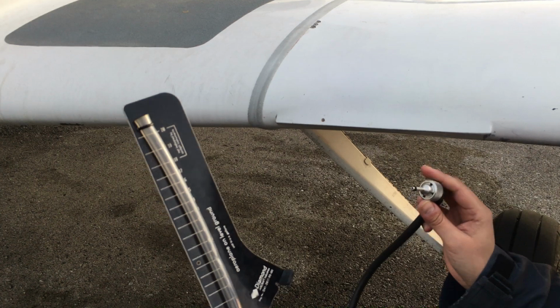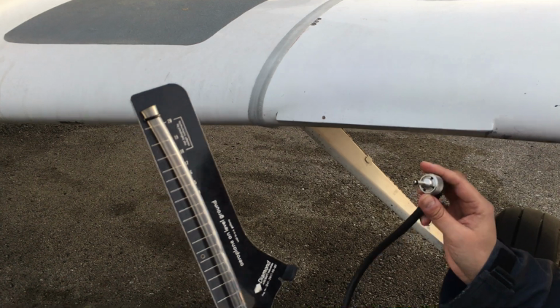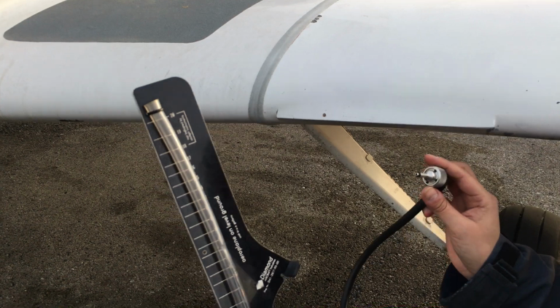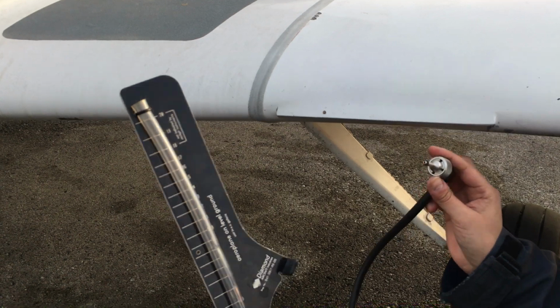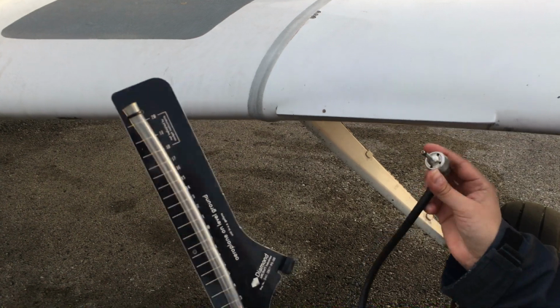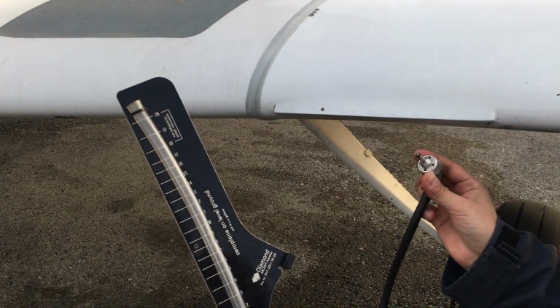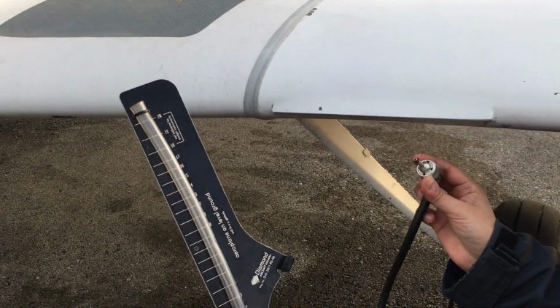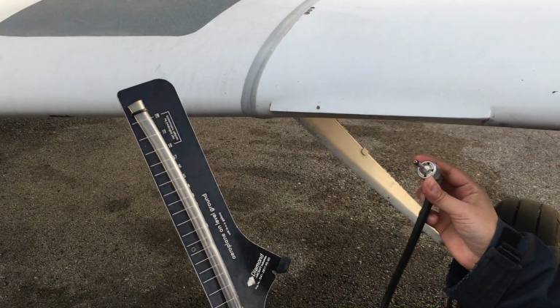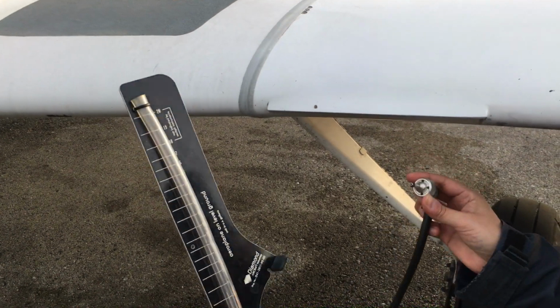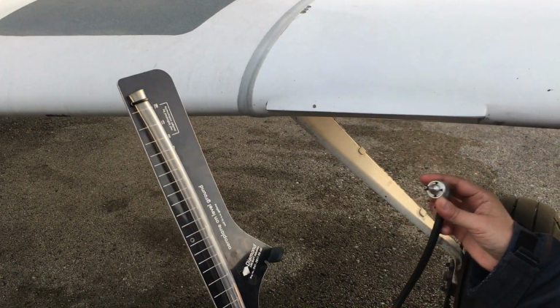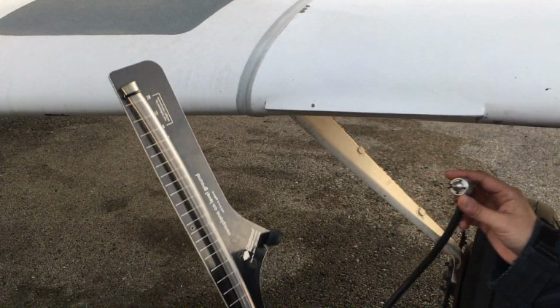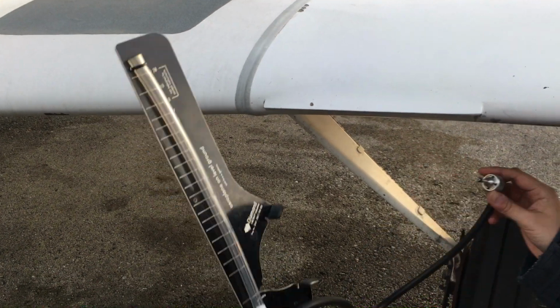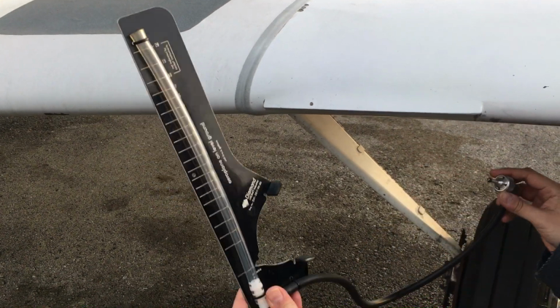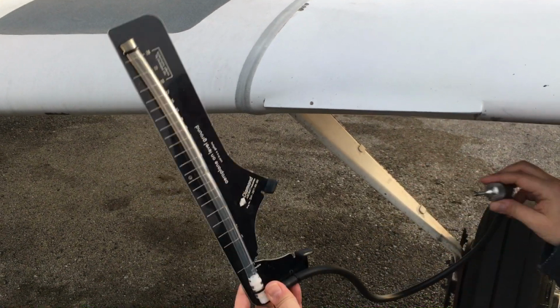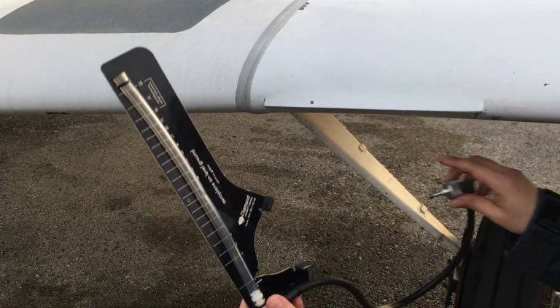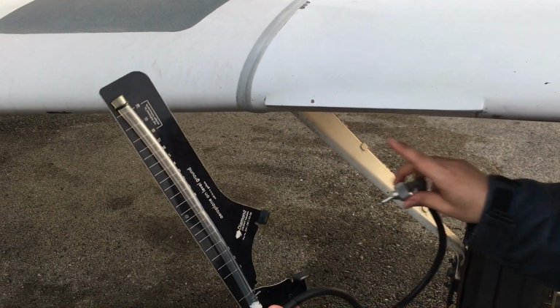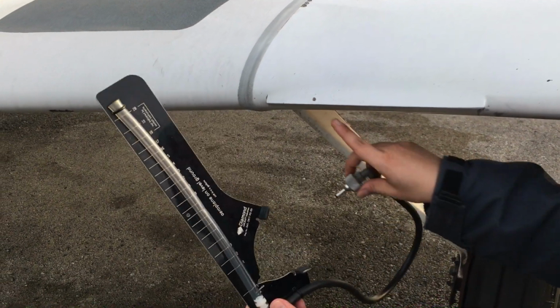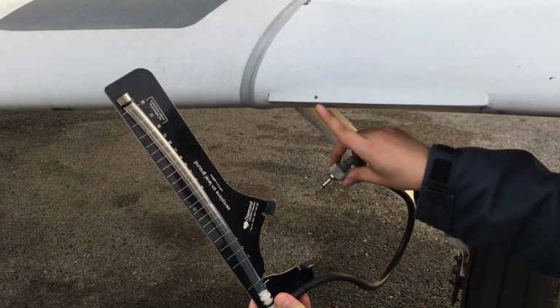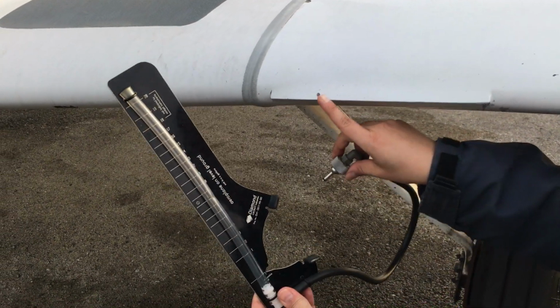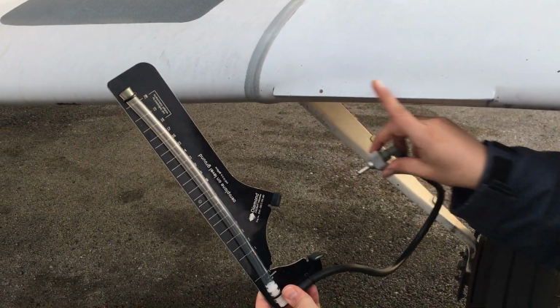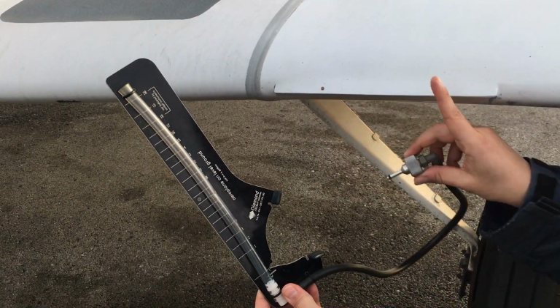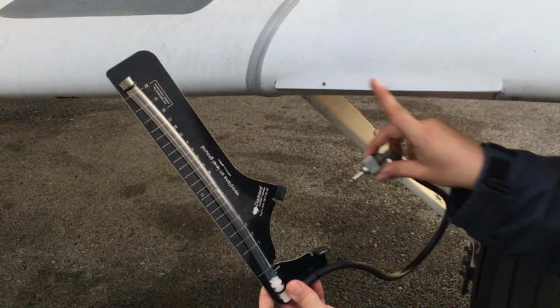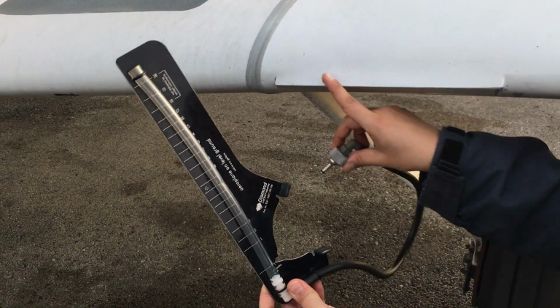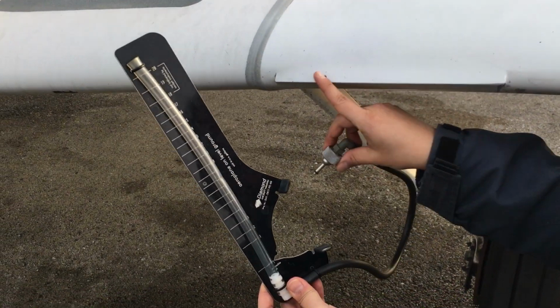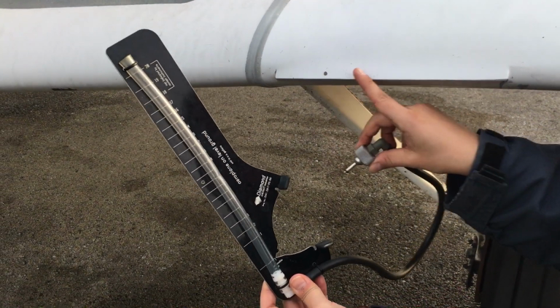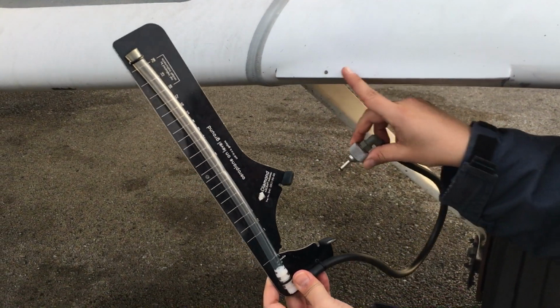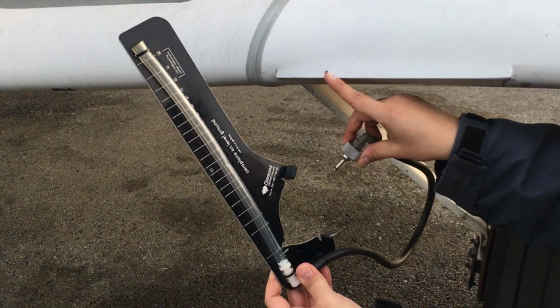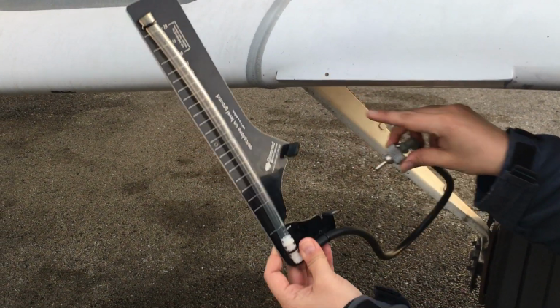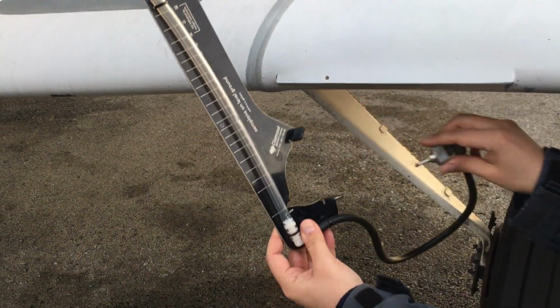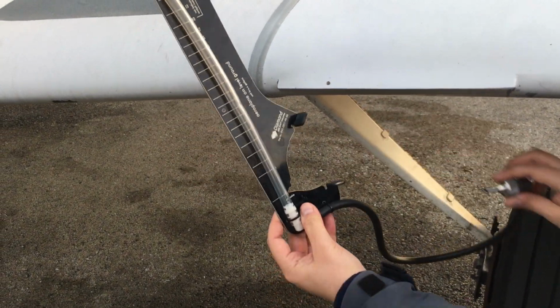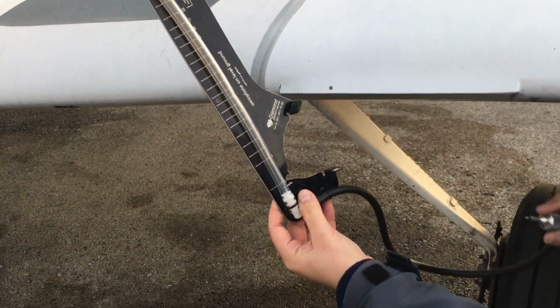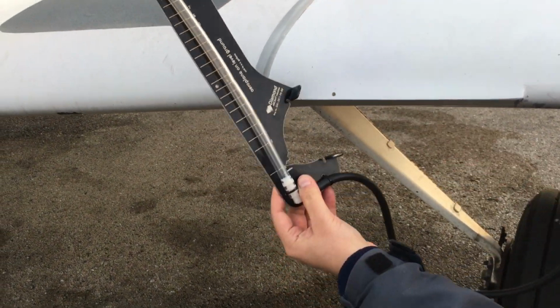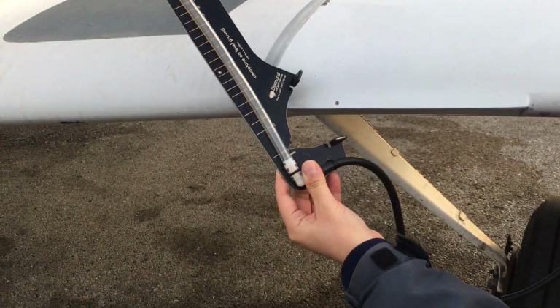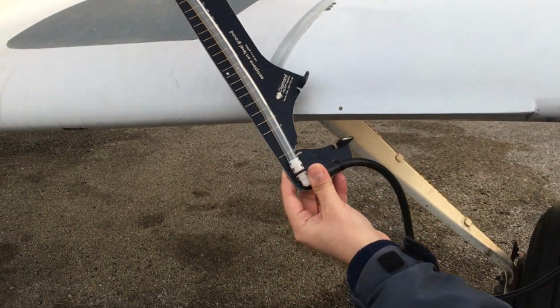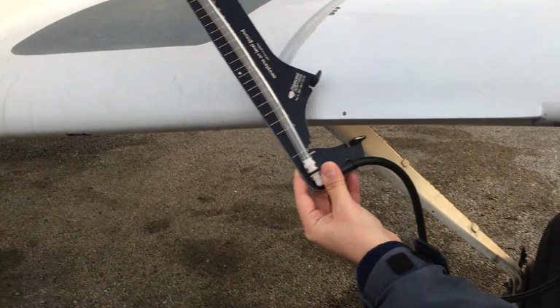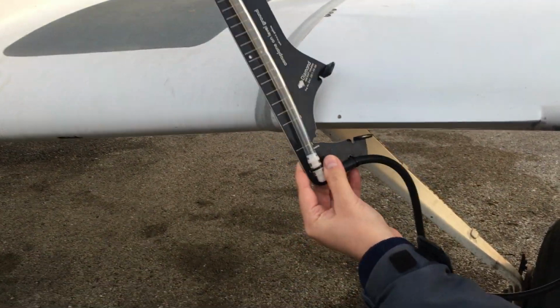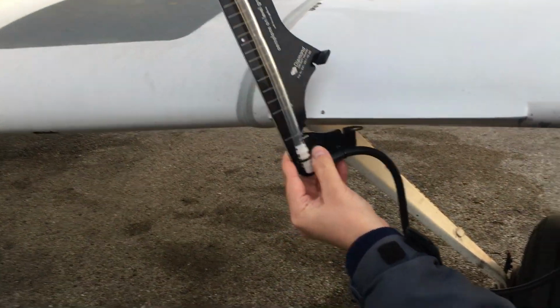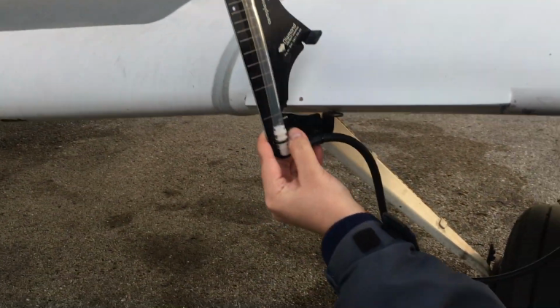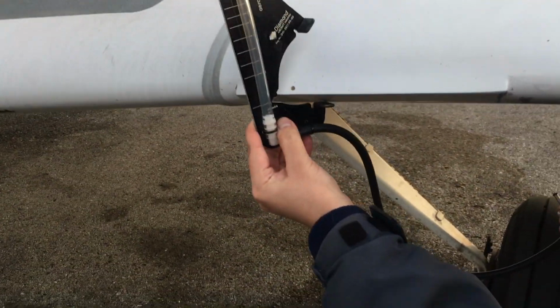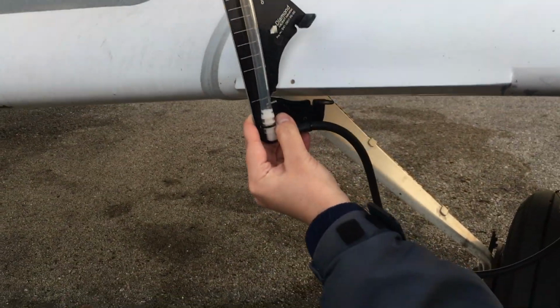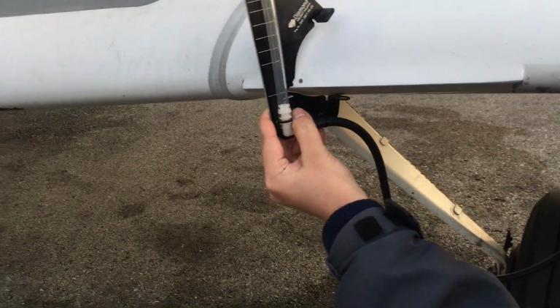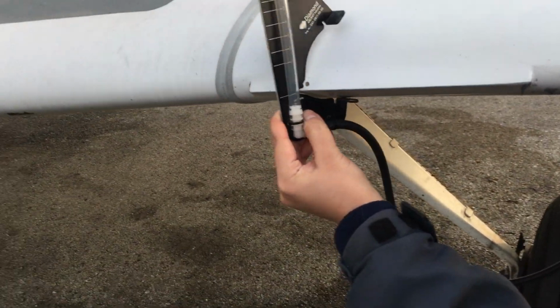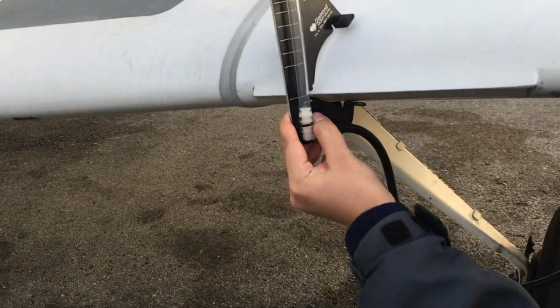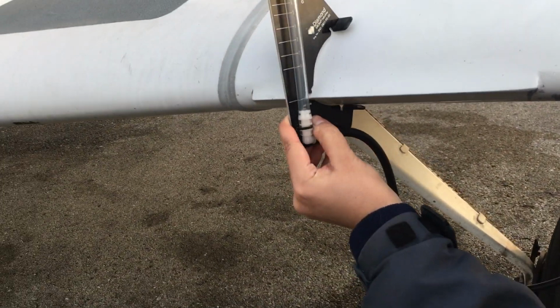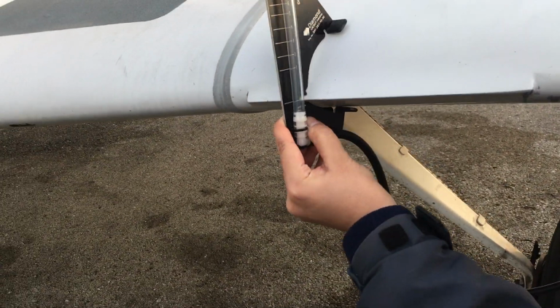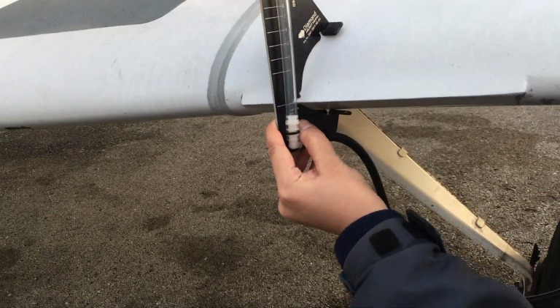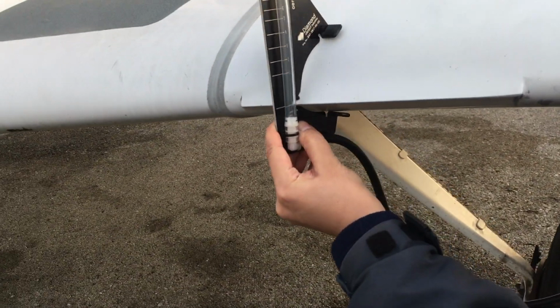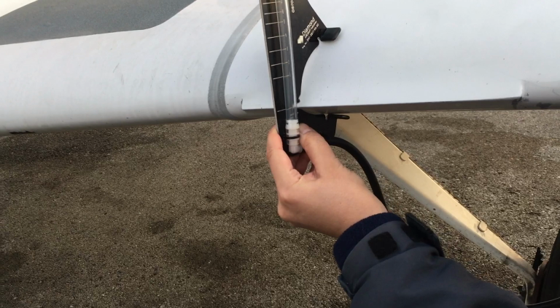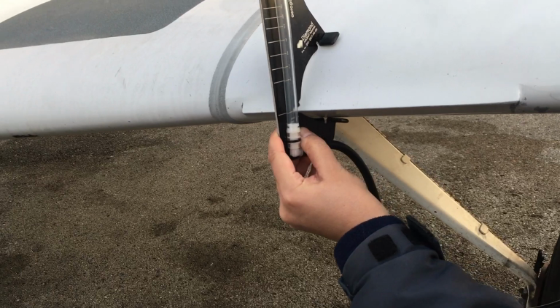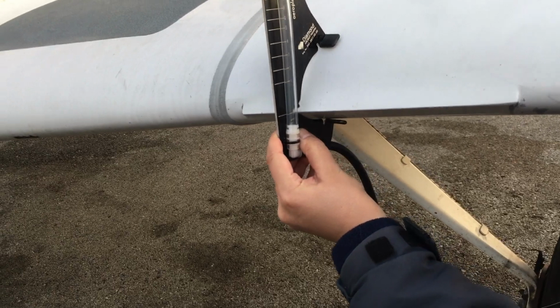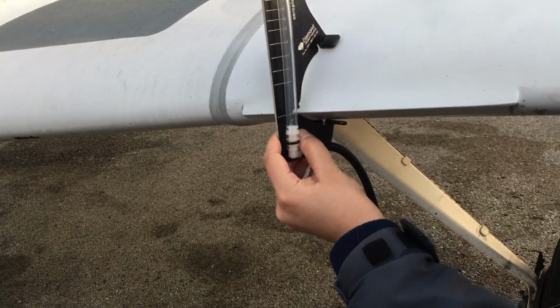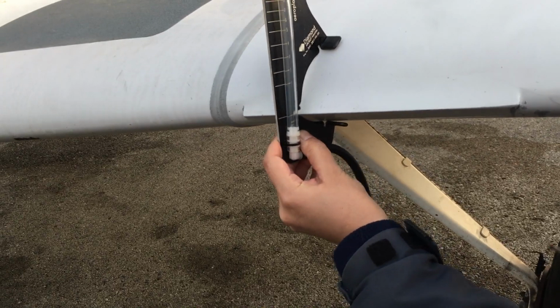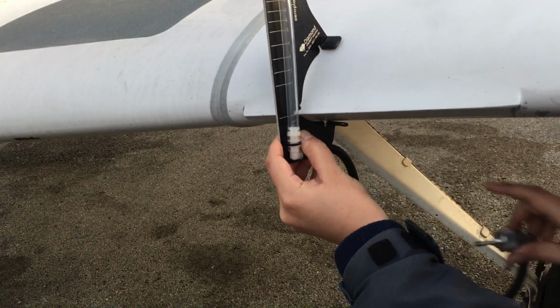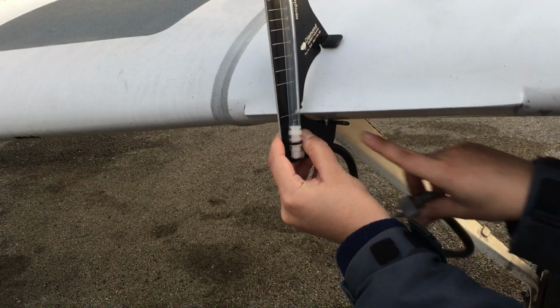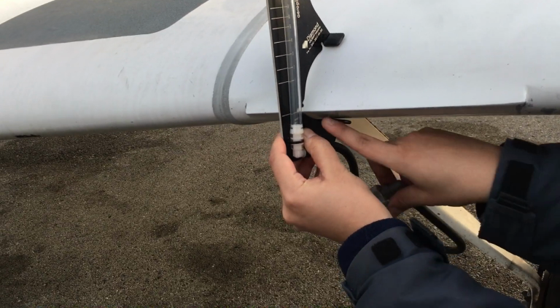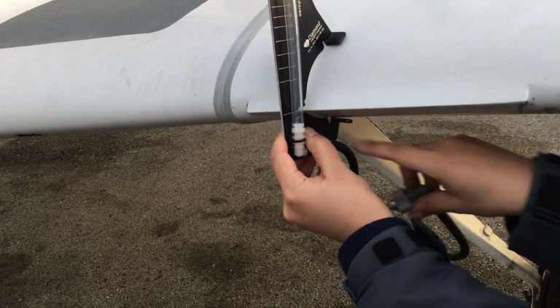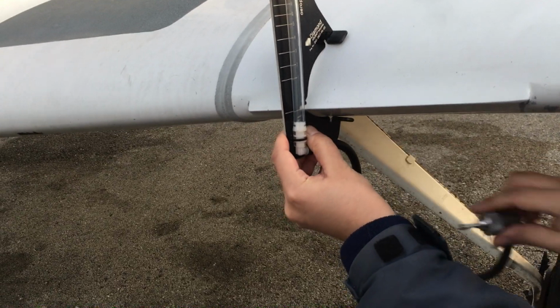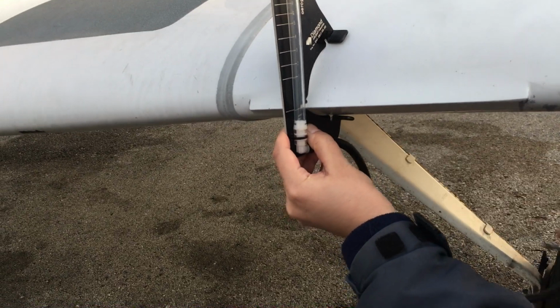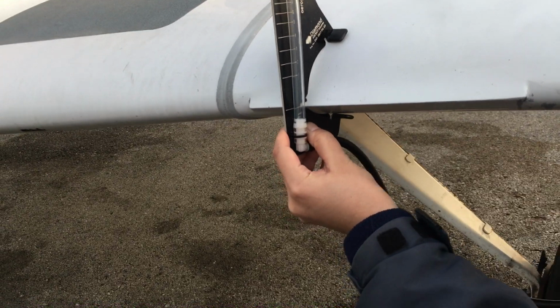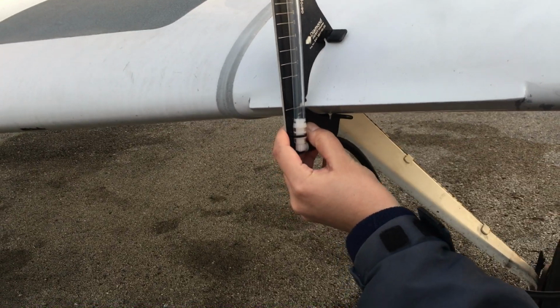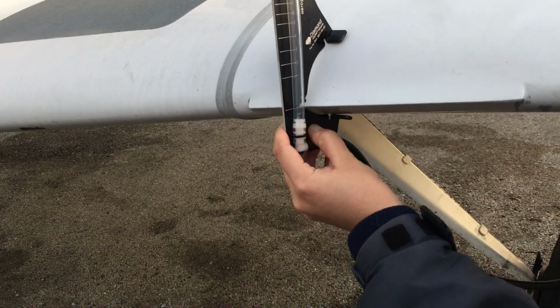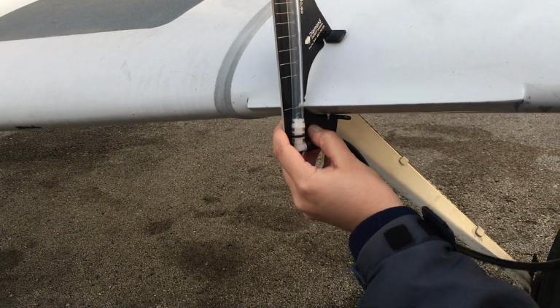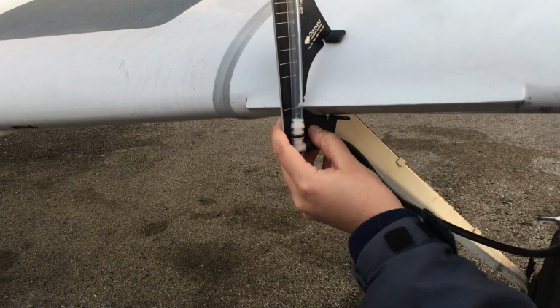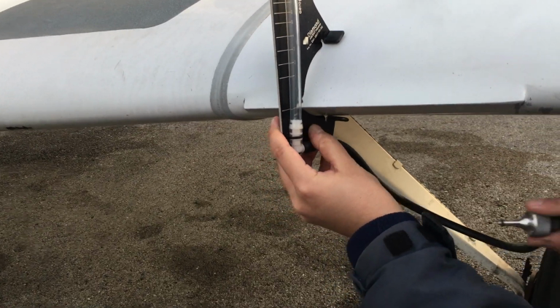This is the fuel metering gauge. On the leading edge you got a little notch here that you're gonna put that right within the notch.